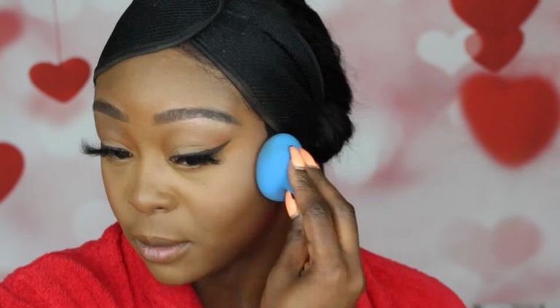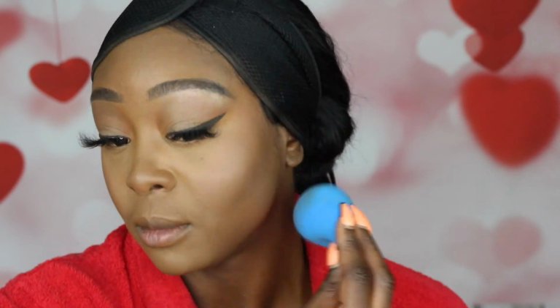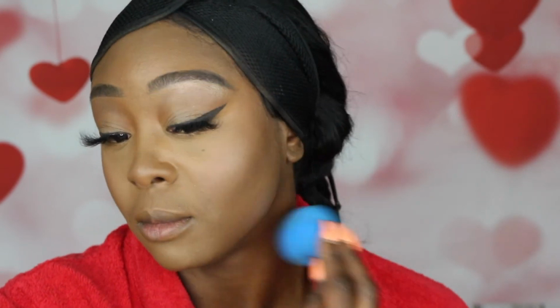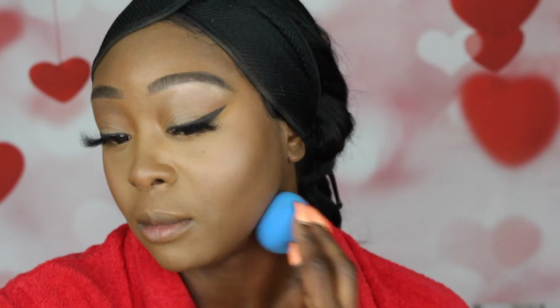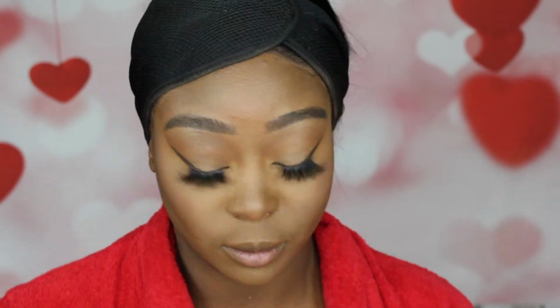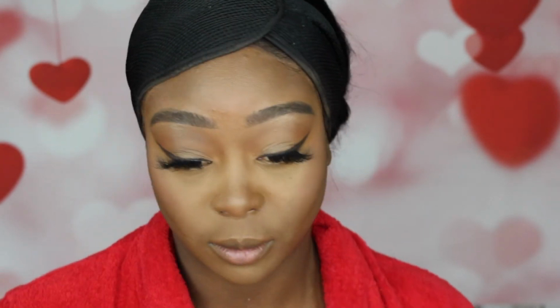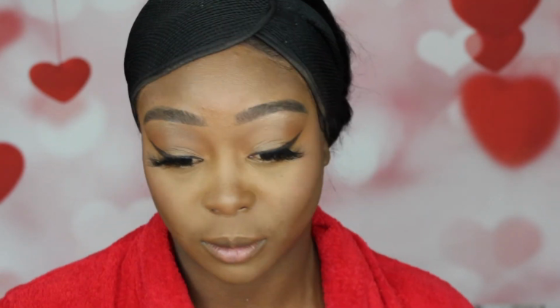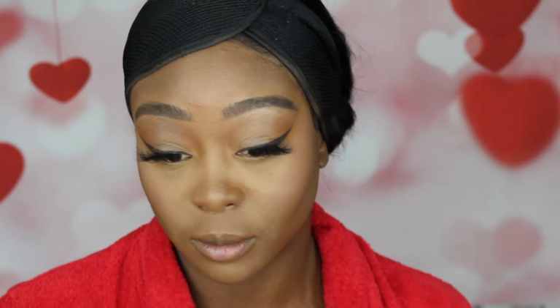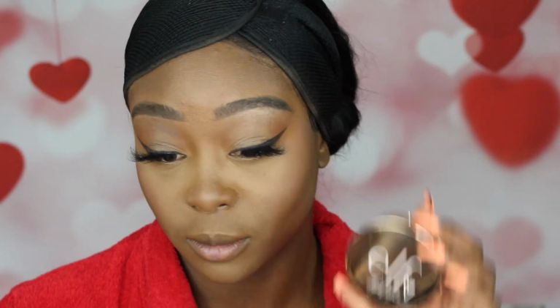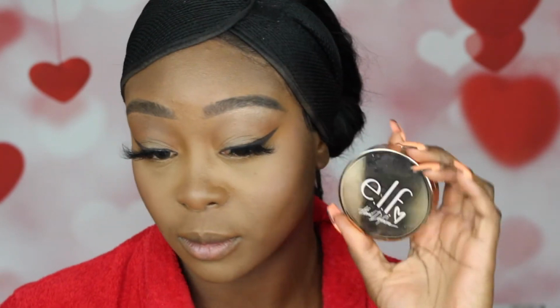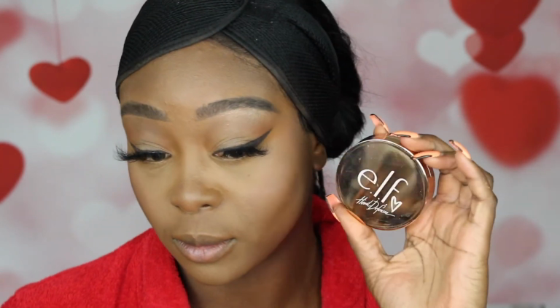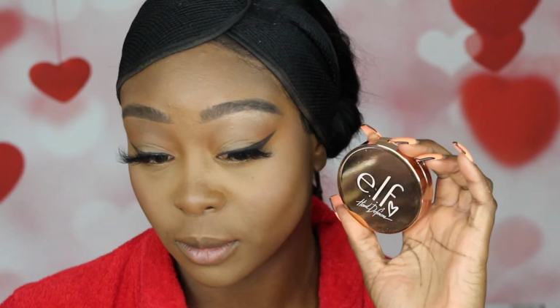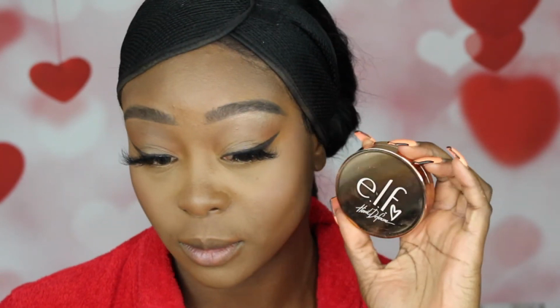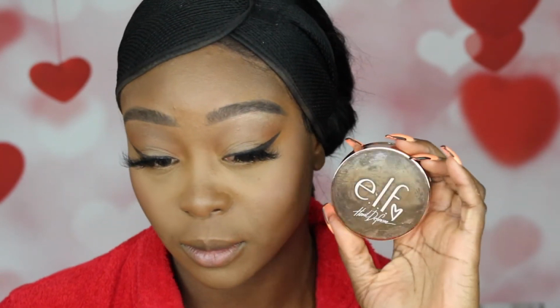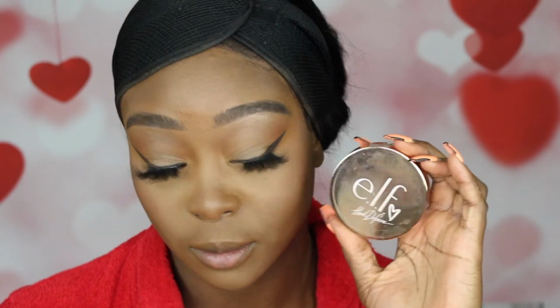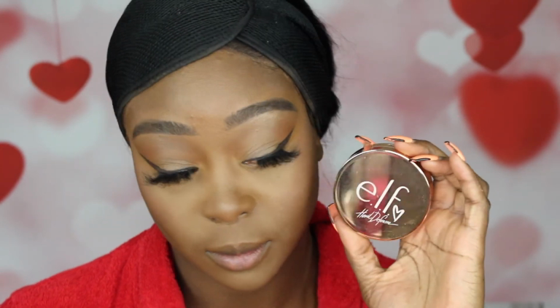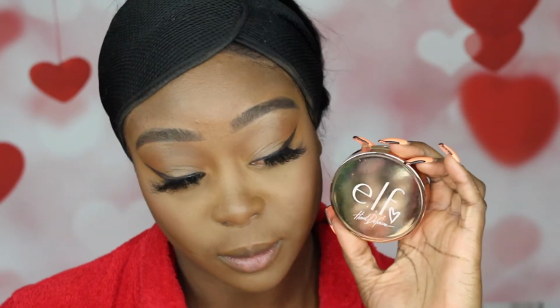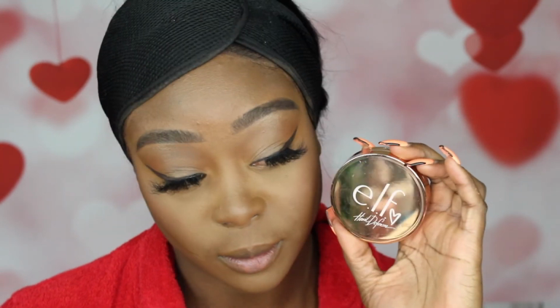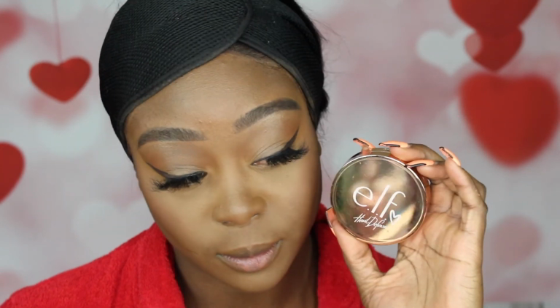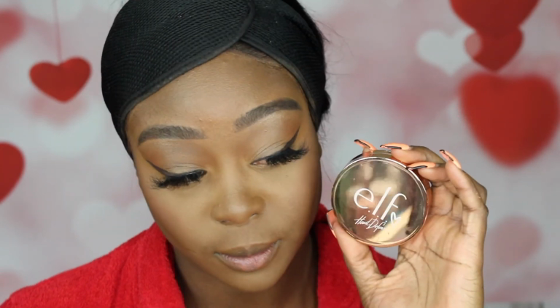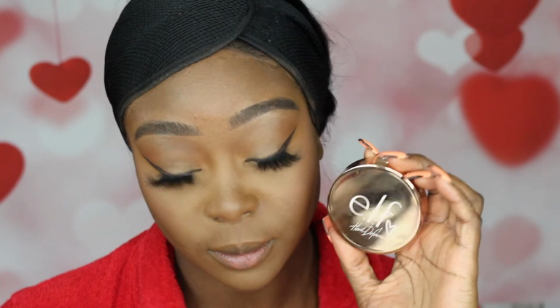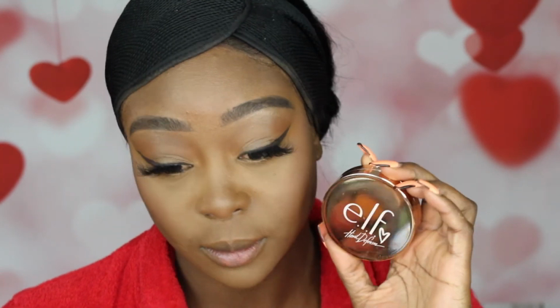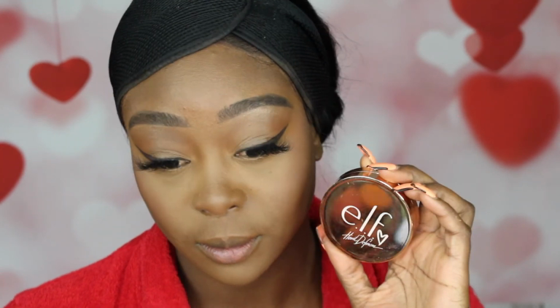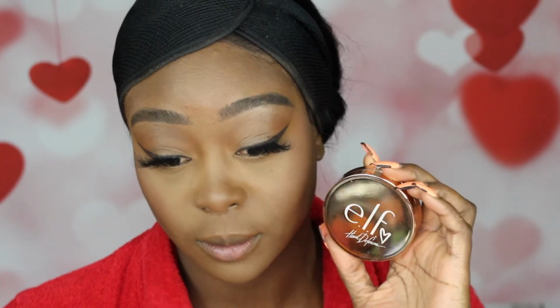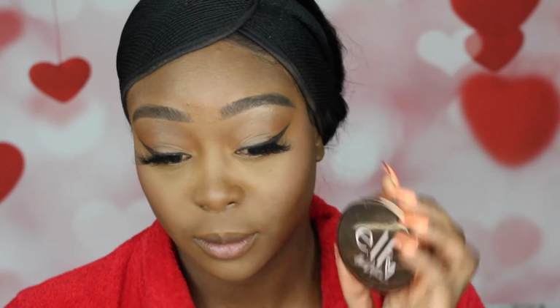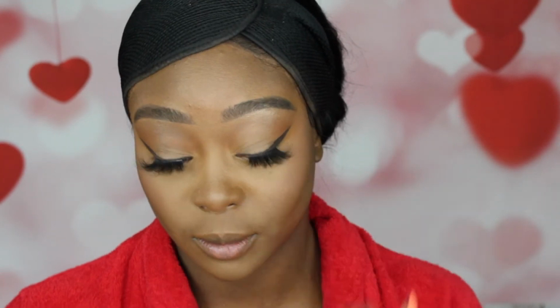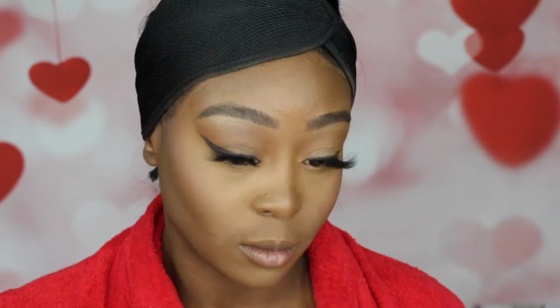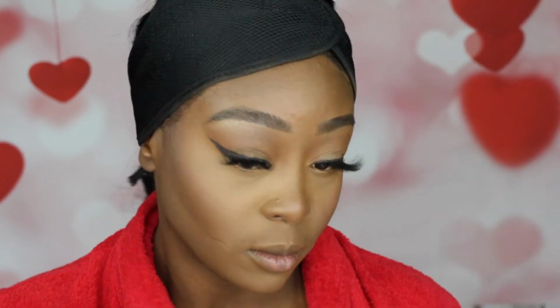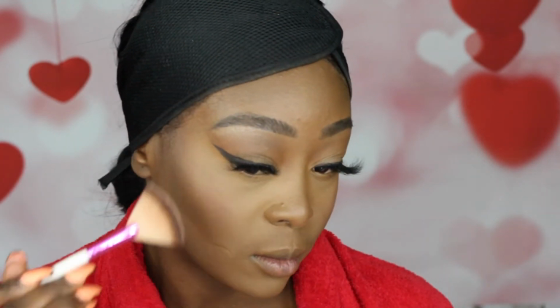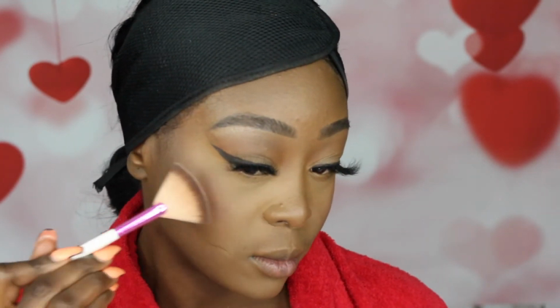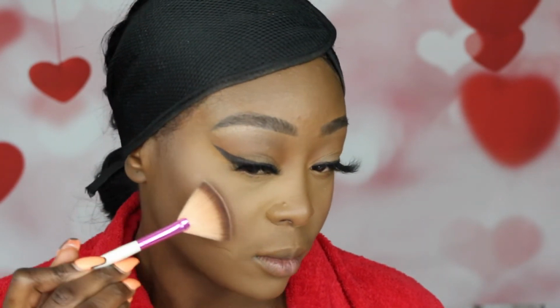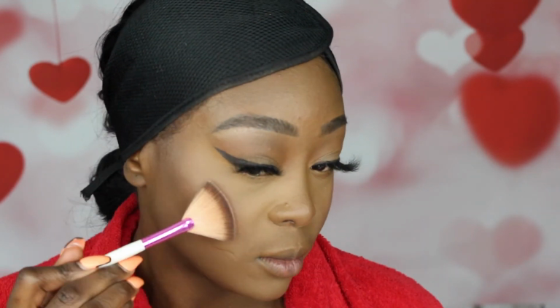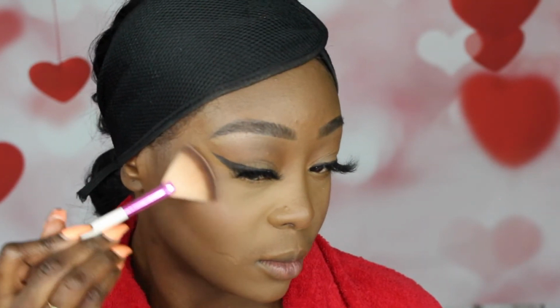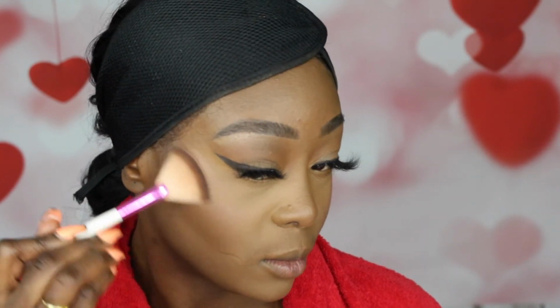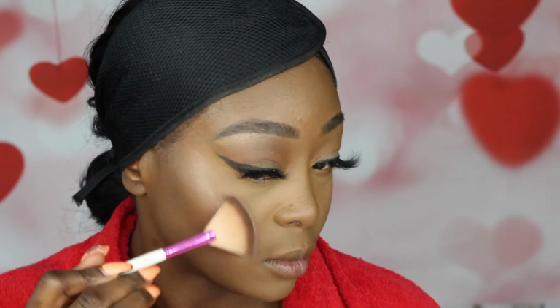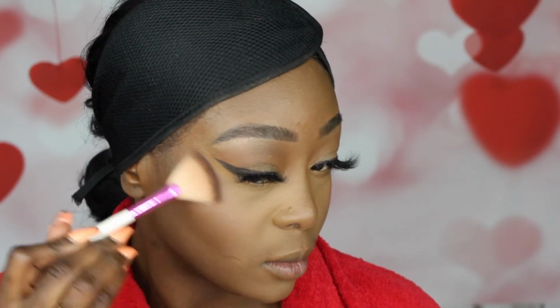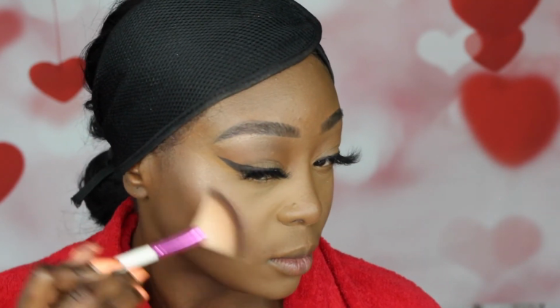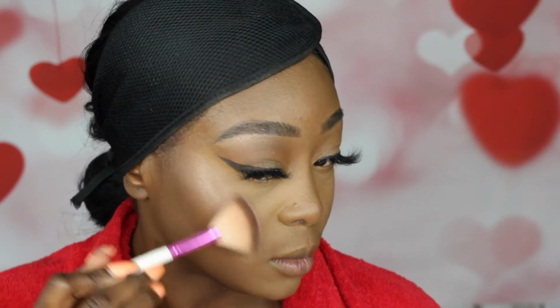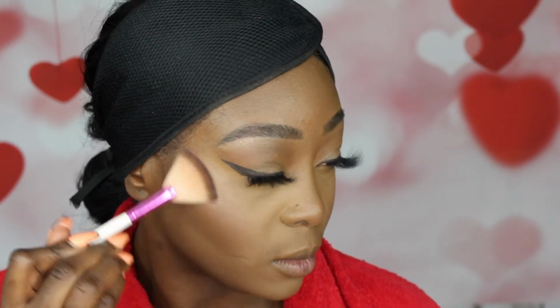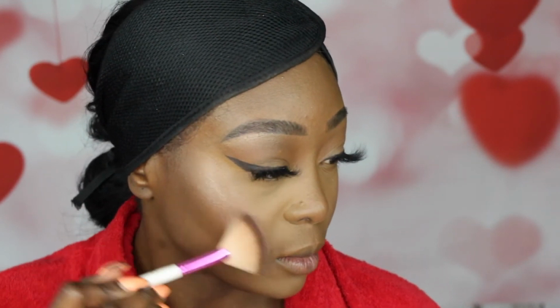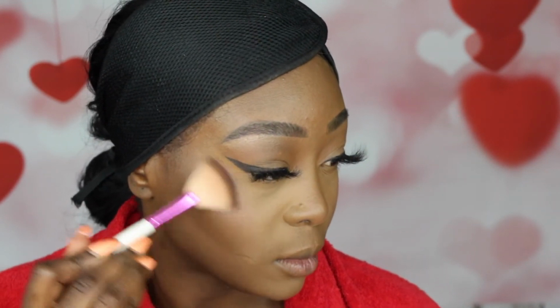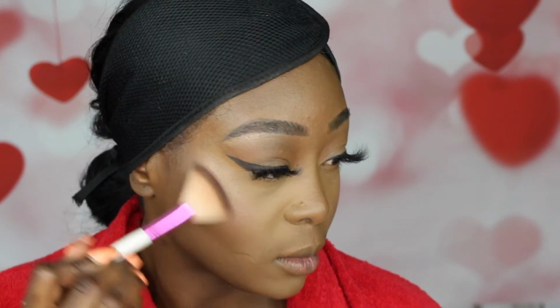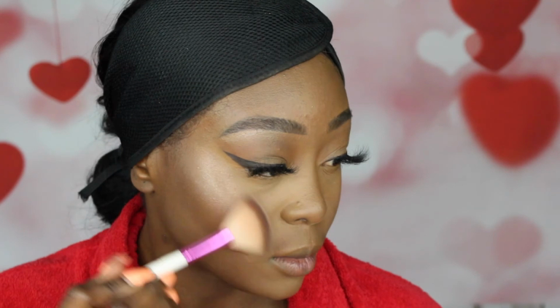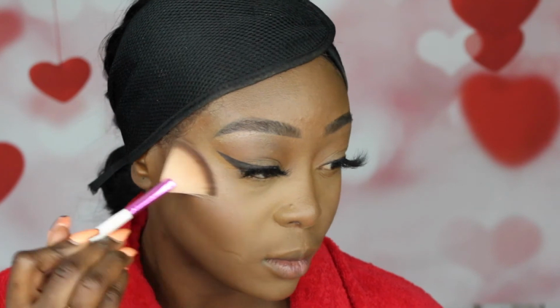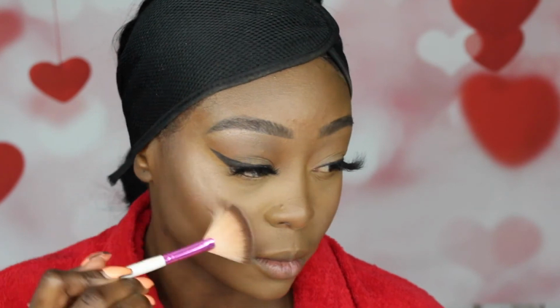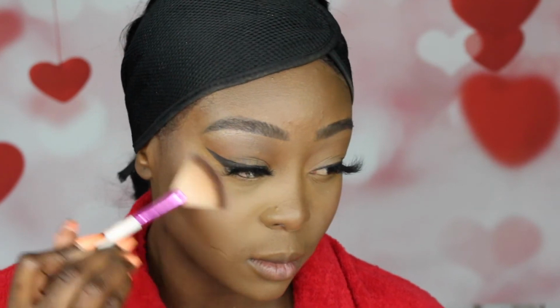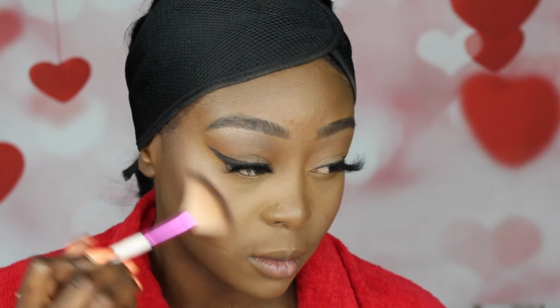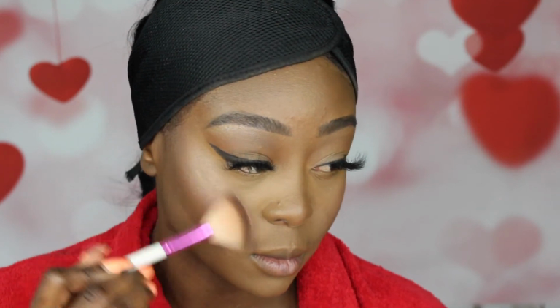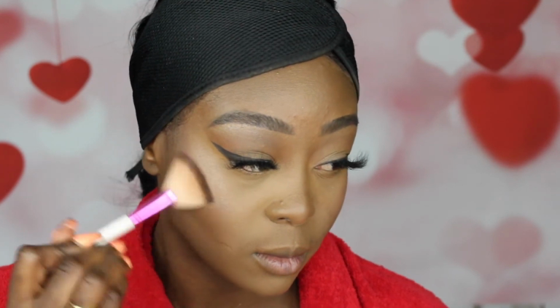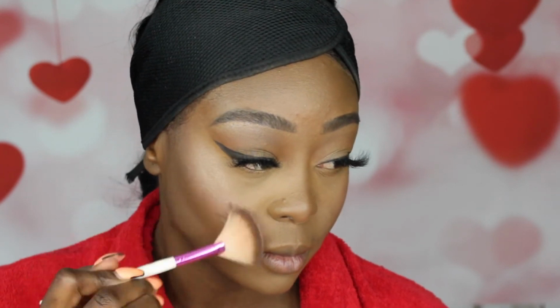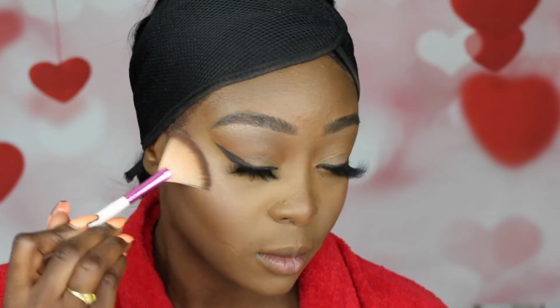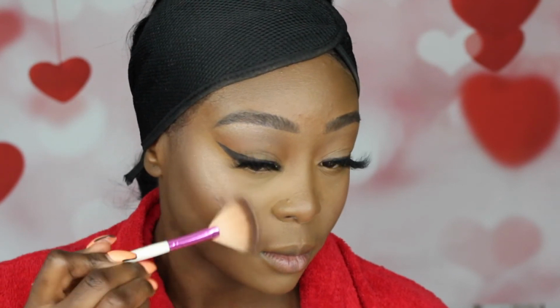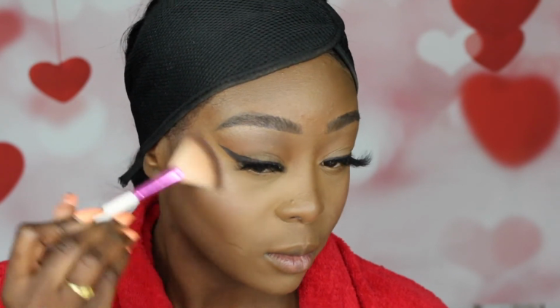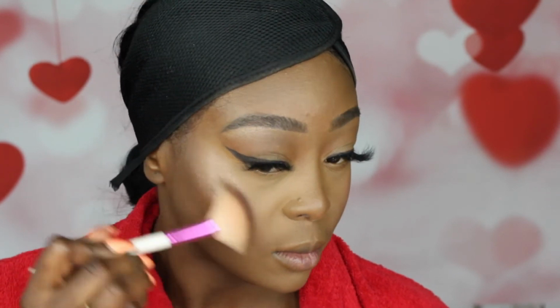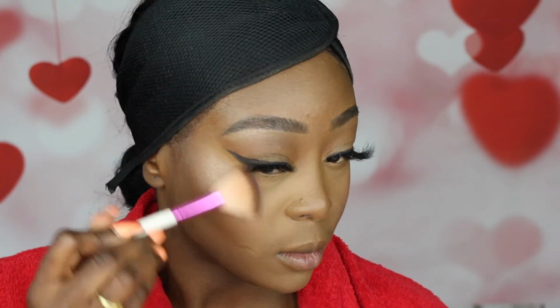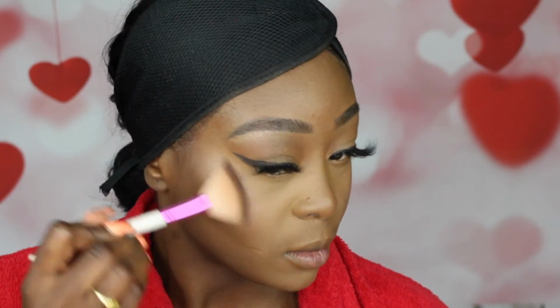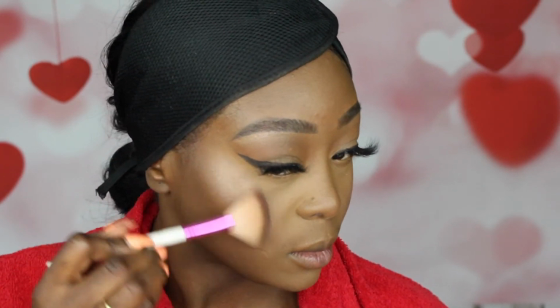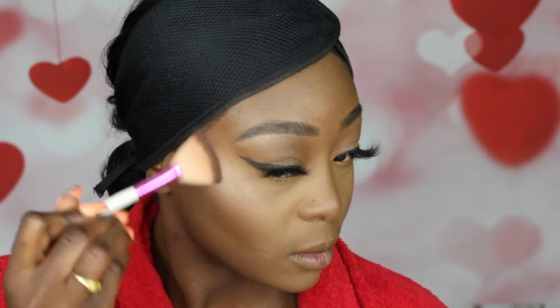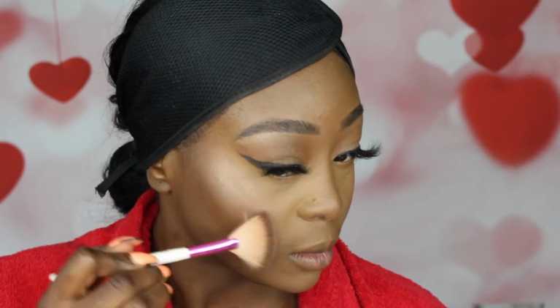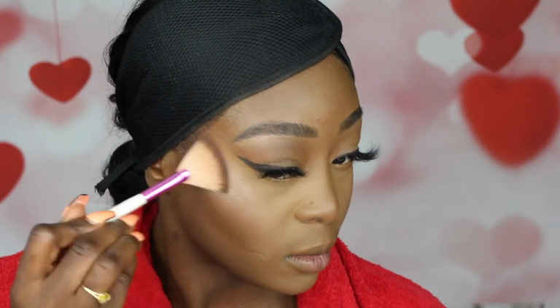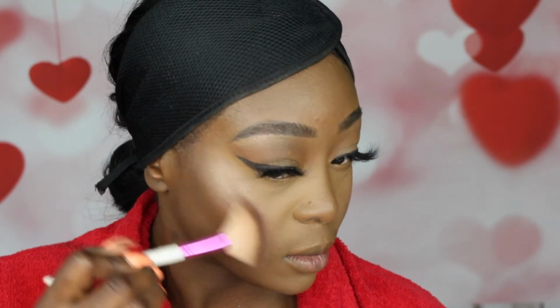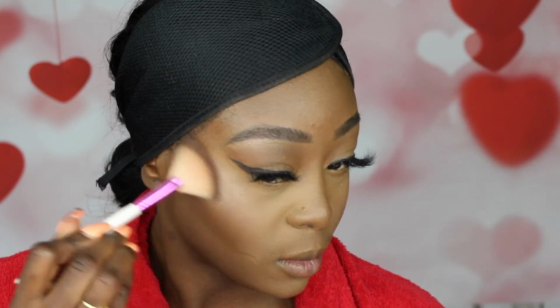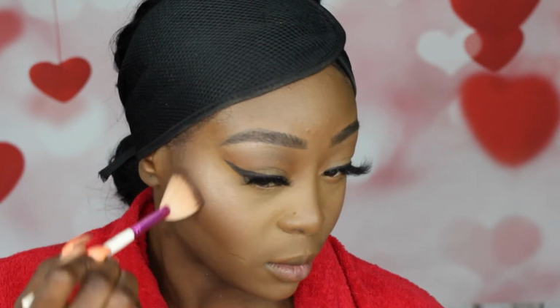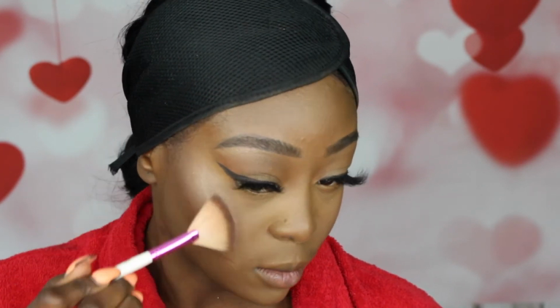For highlight I'm taking my ELF in Coffee and Cream, using my fan brush for a little pop of highlight.